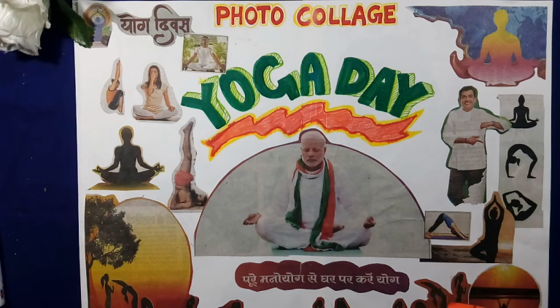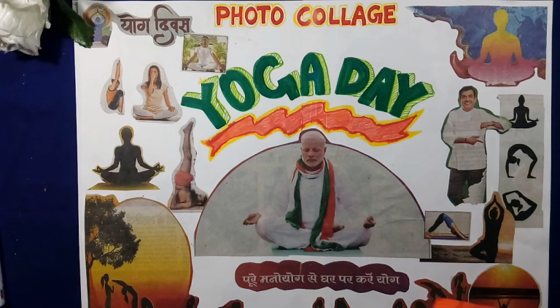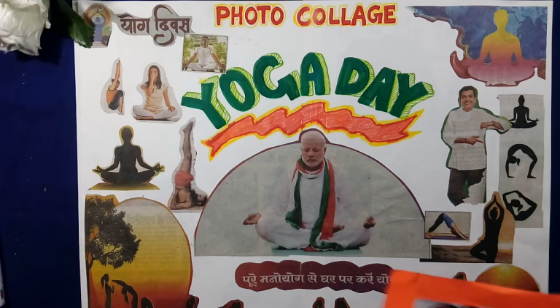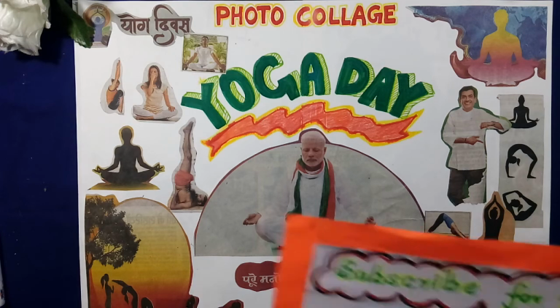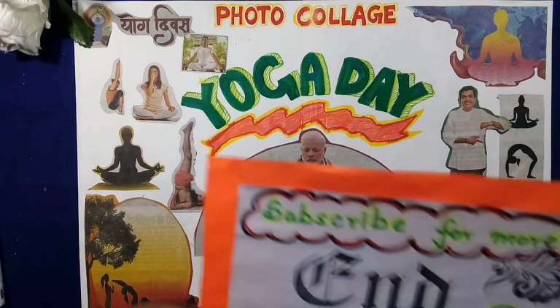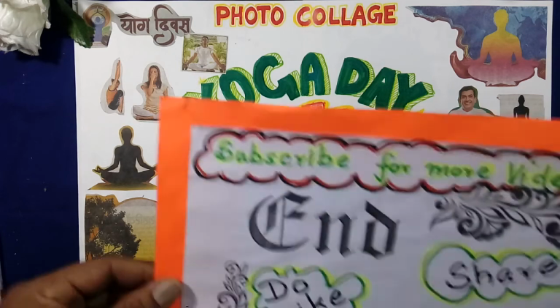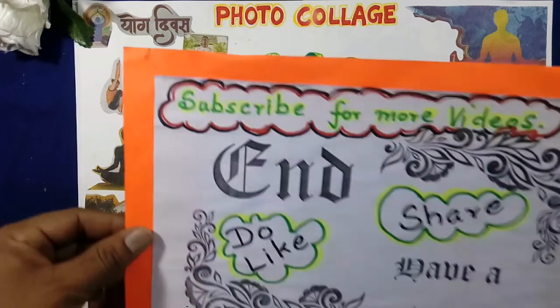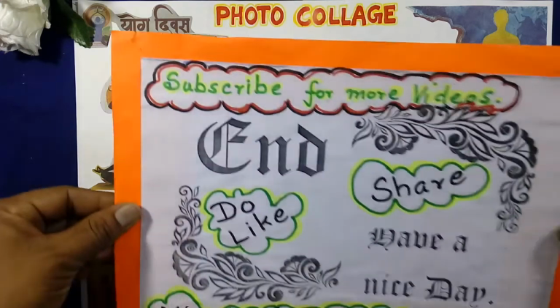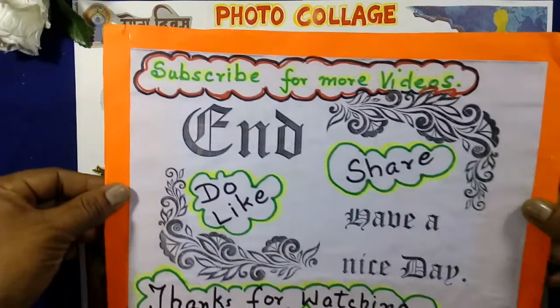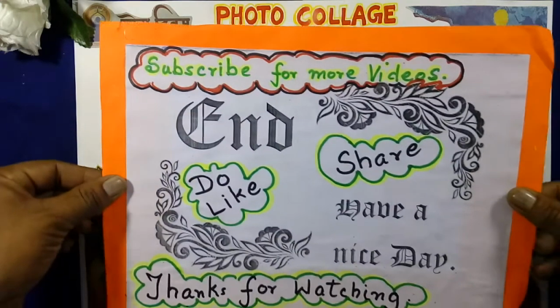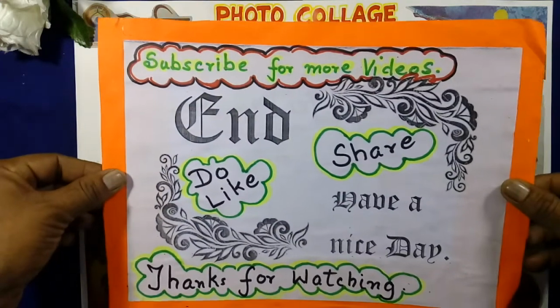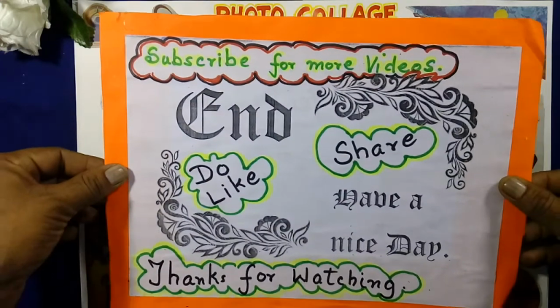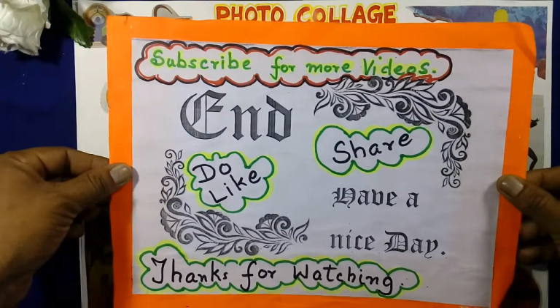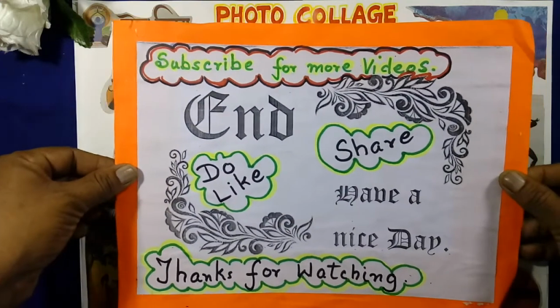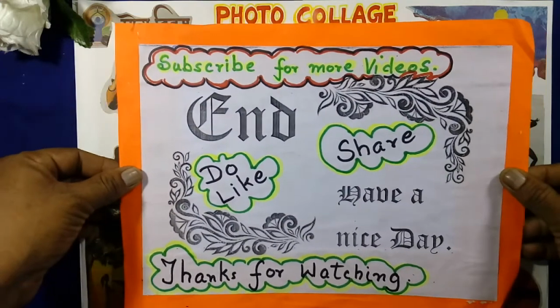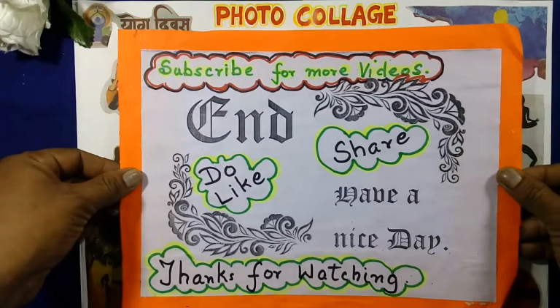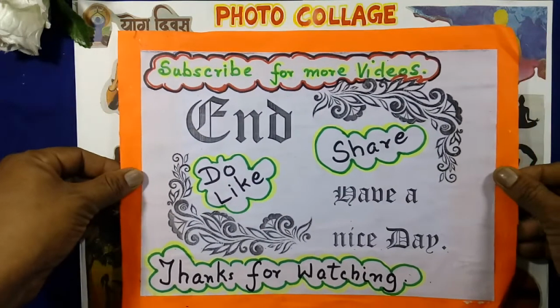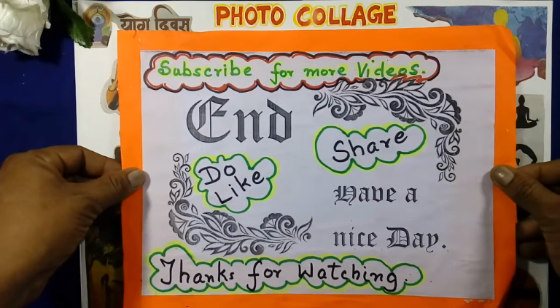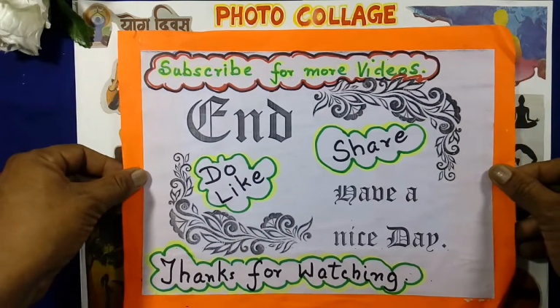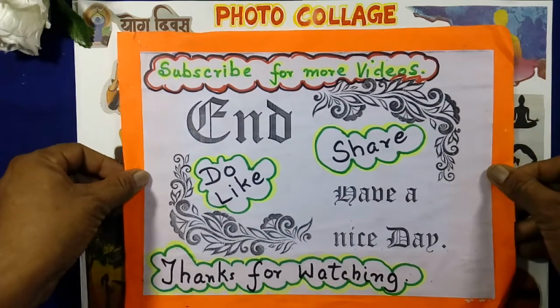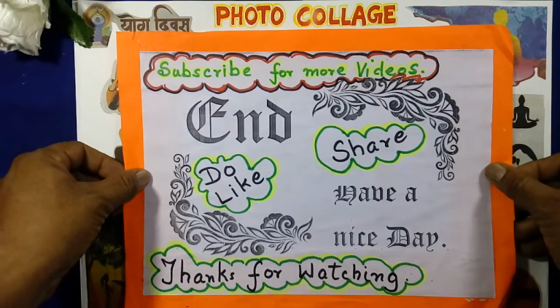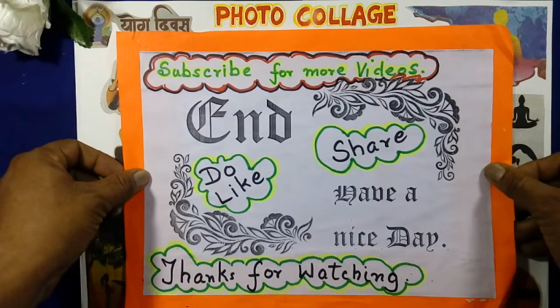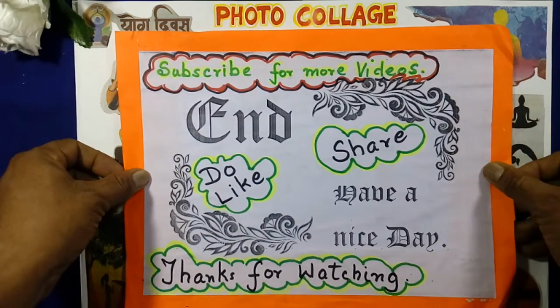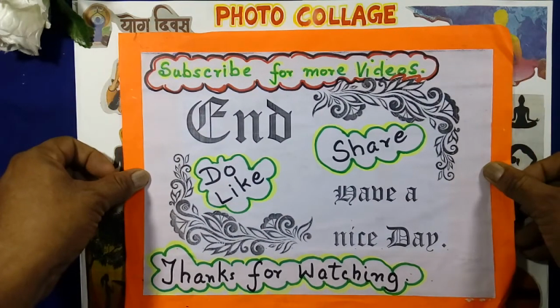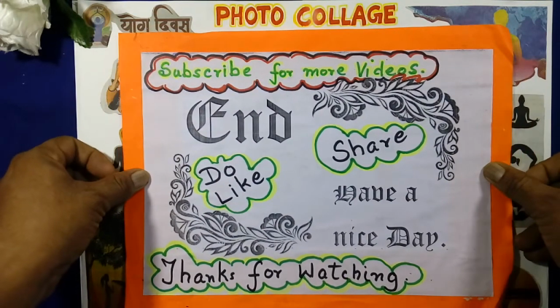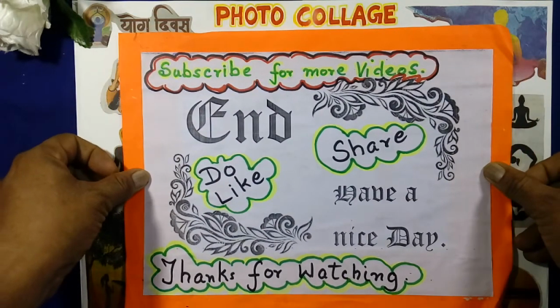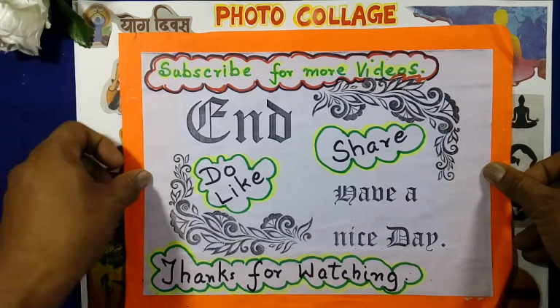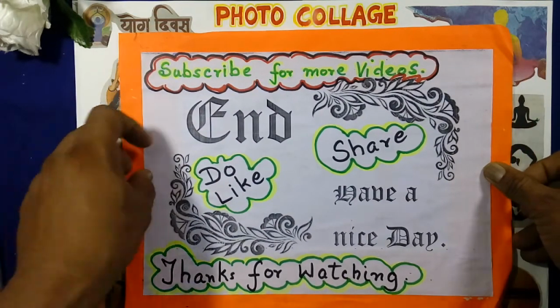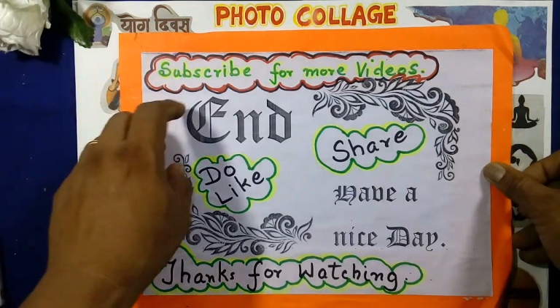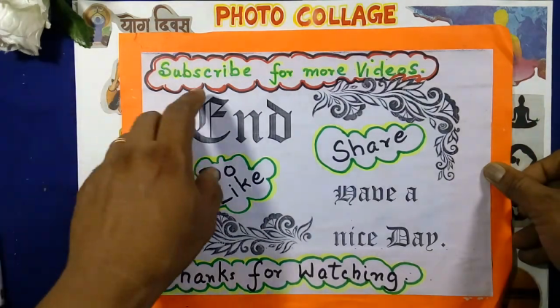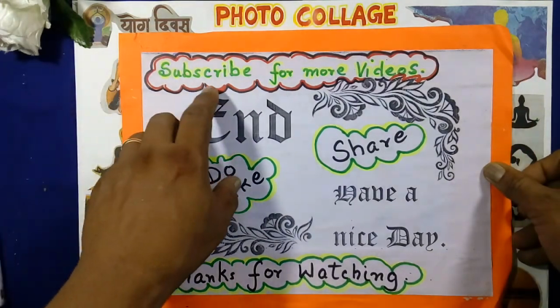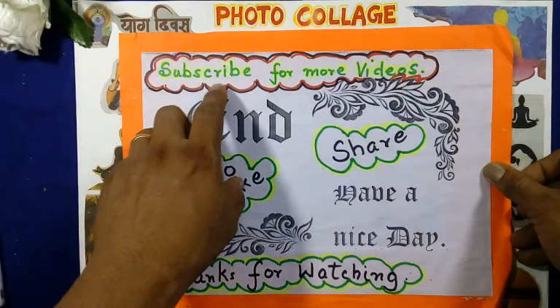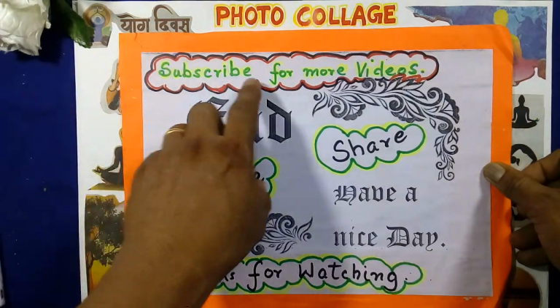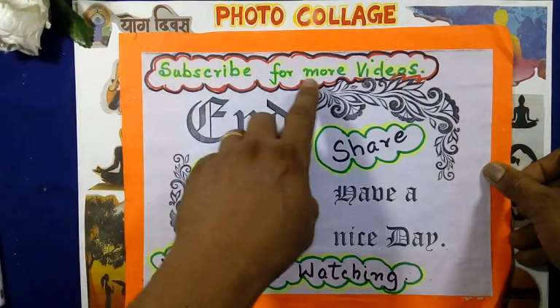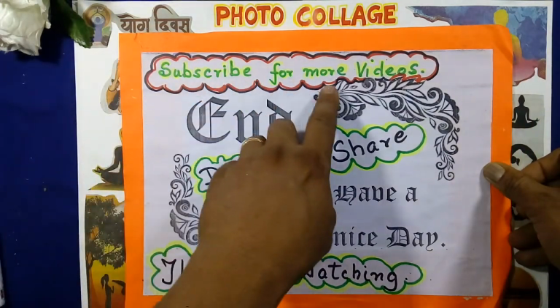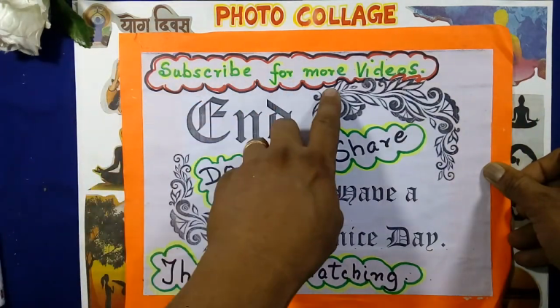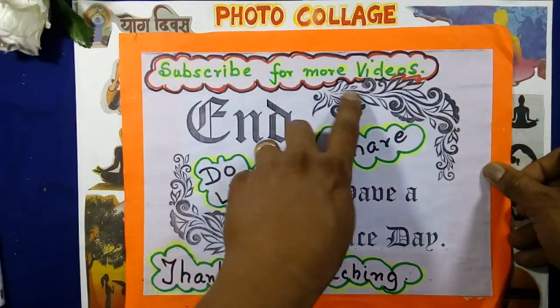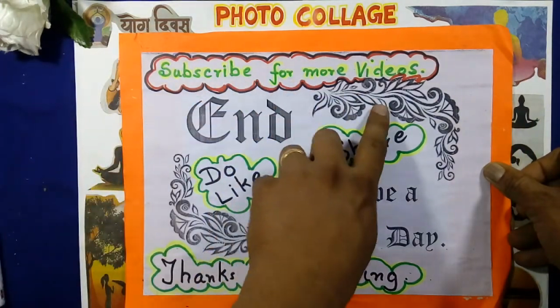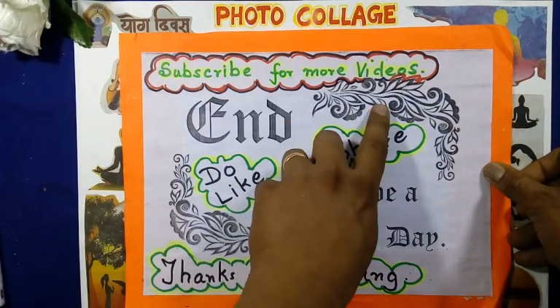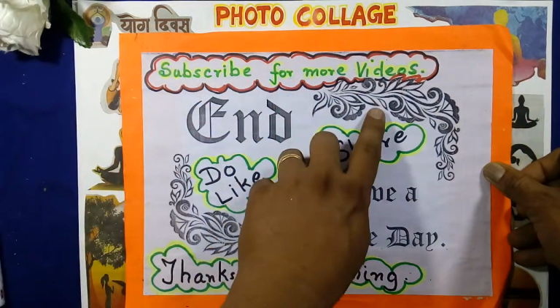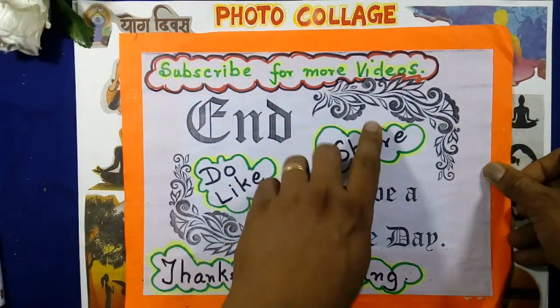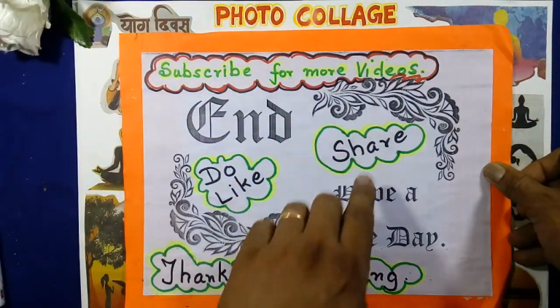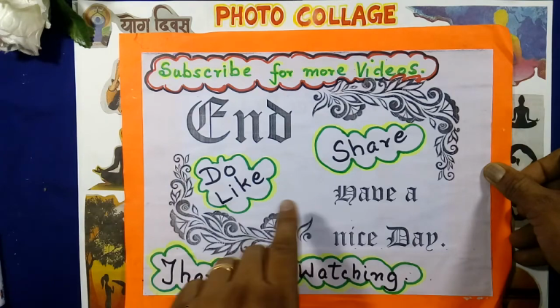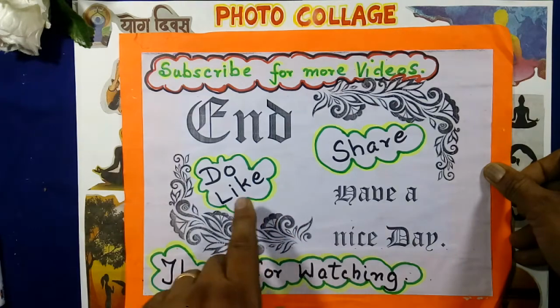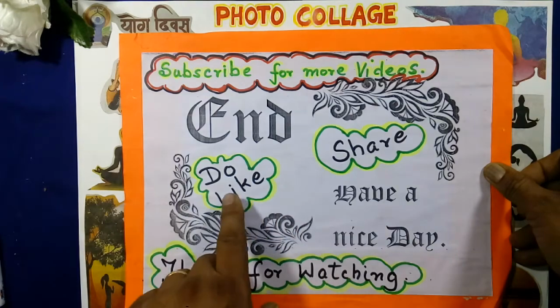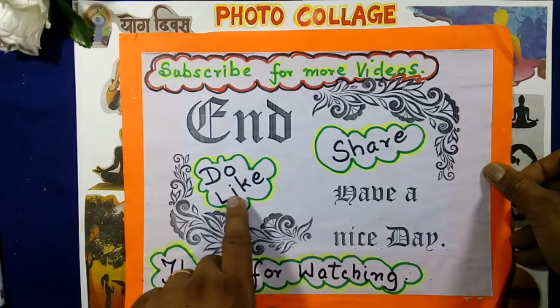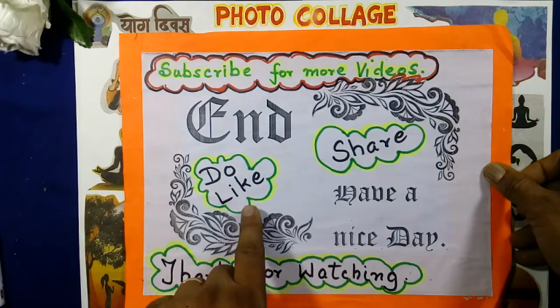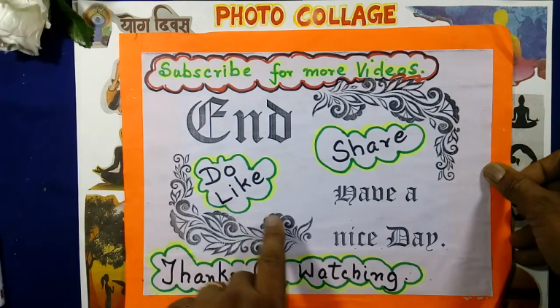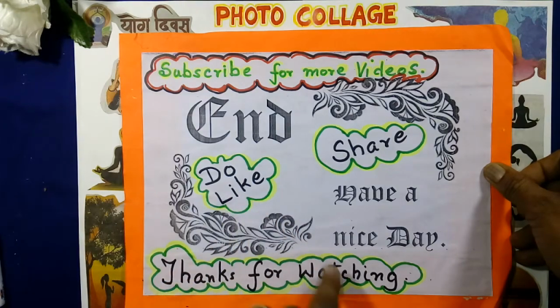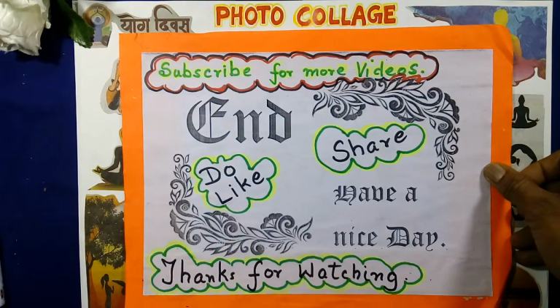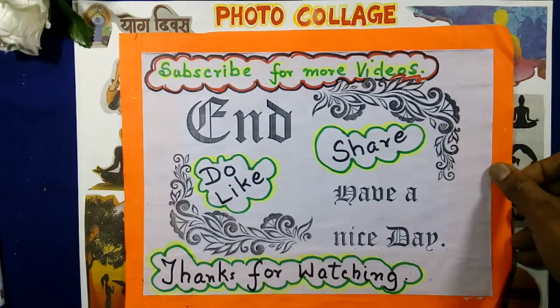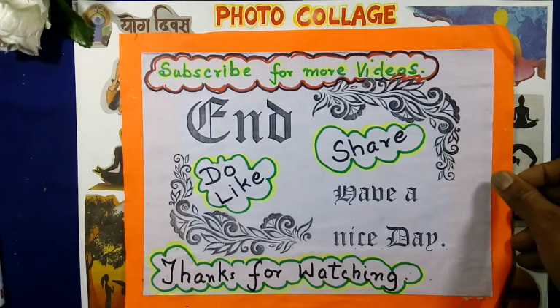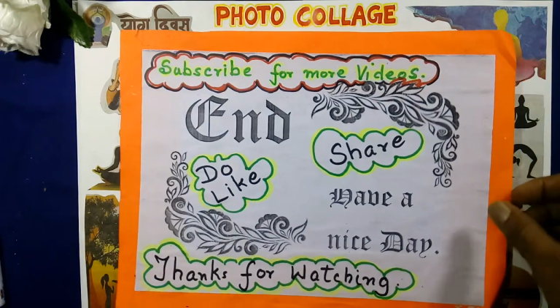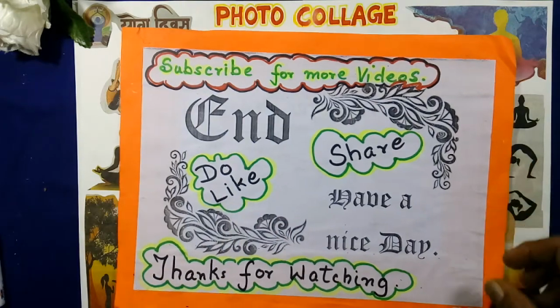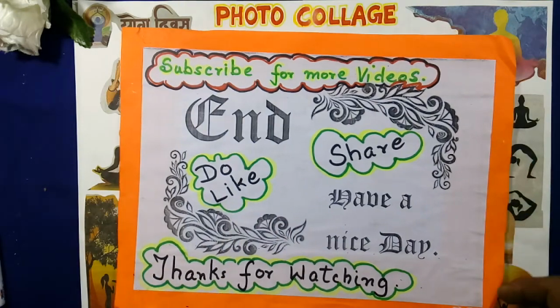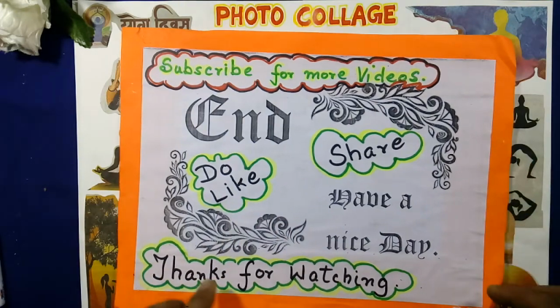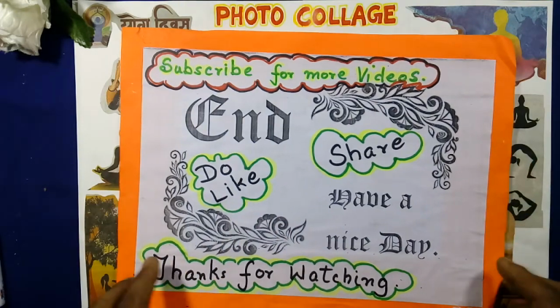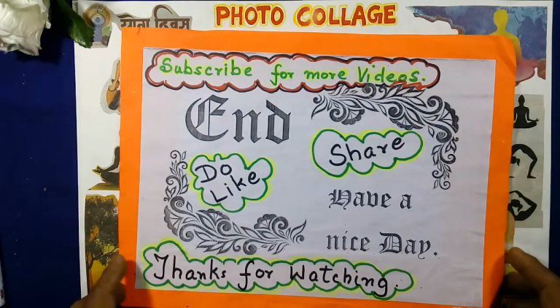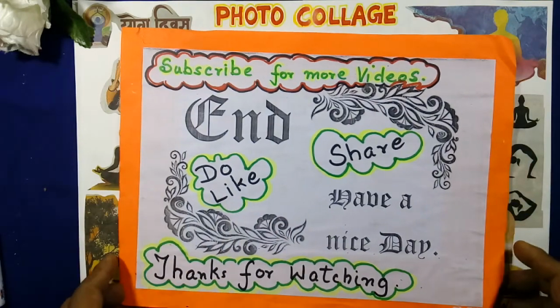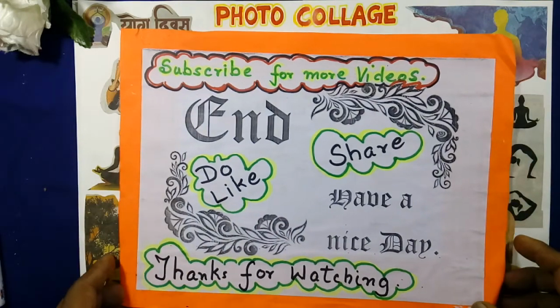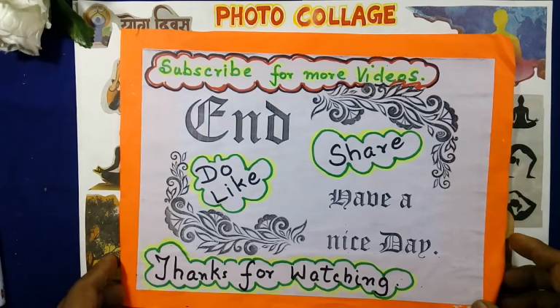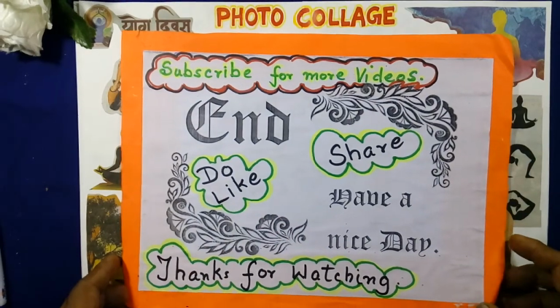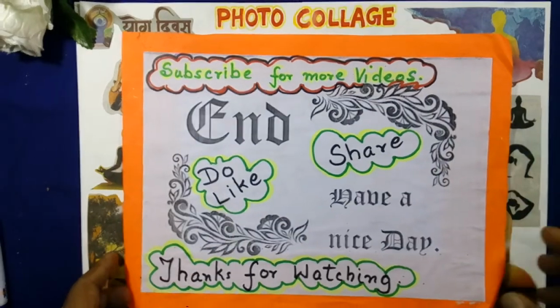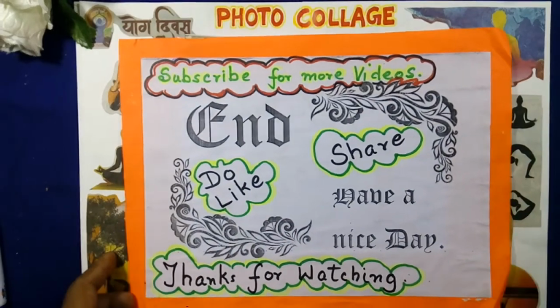Subscribe for more videos, do like, thanks for watching.